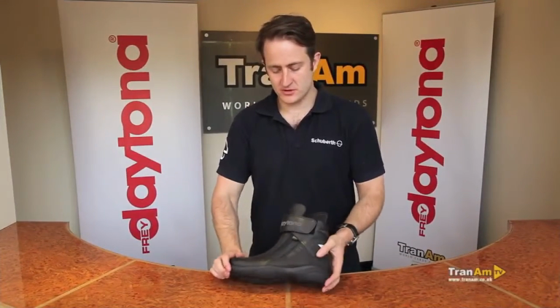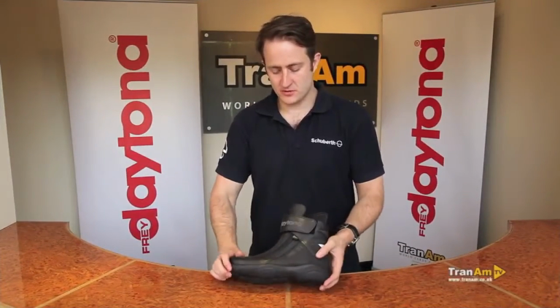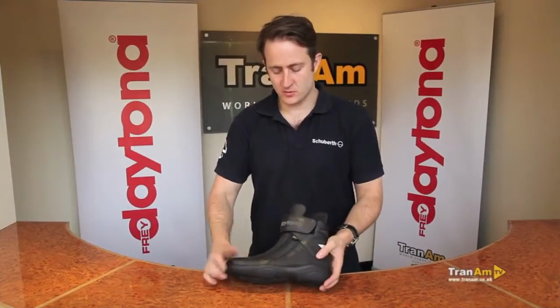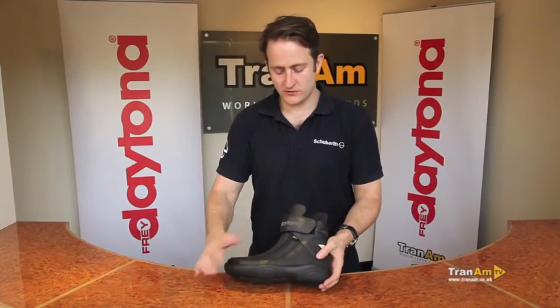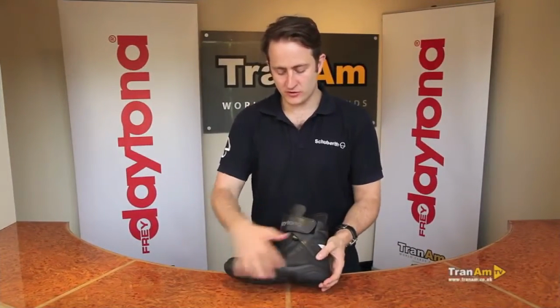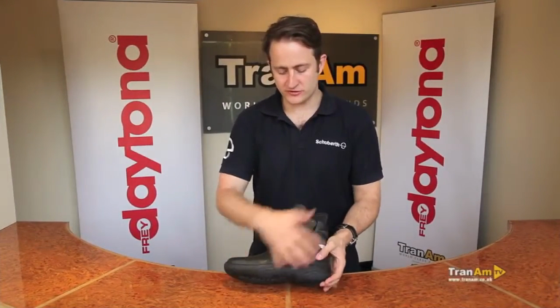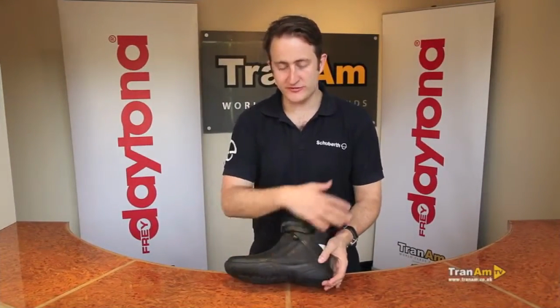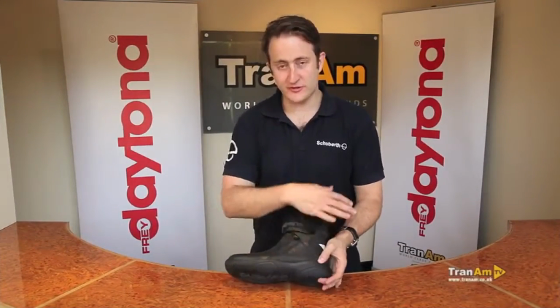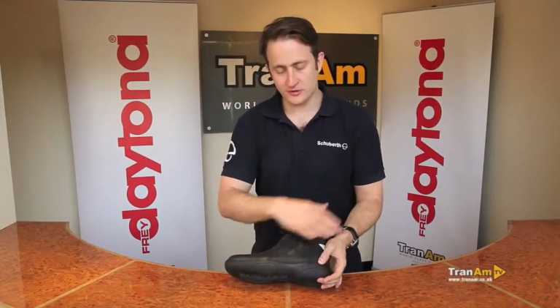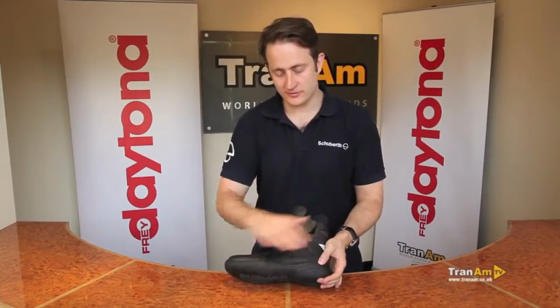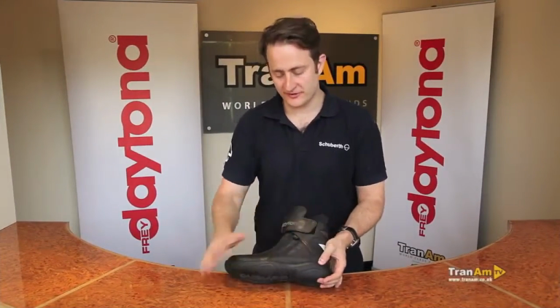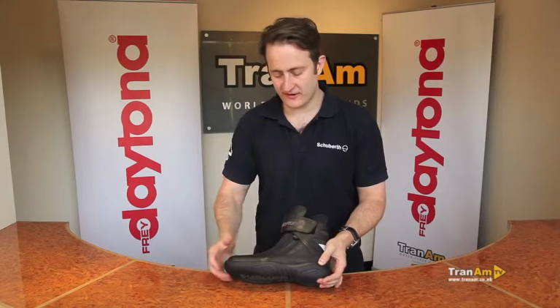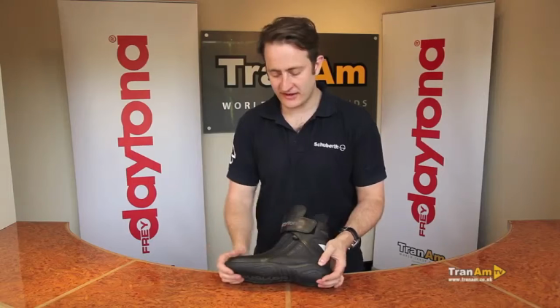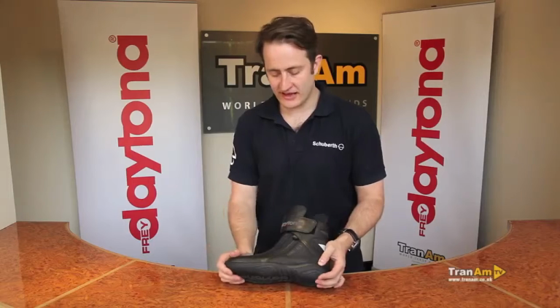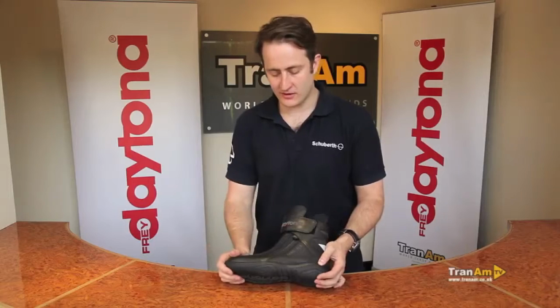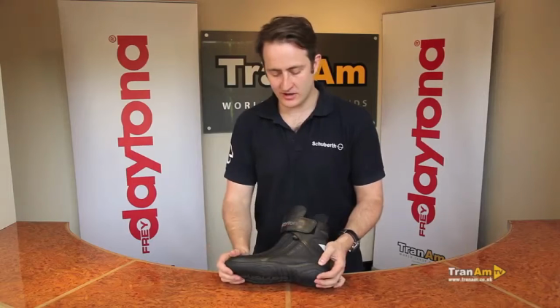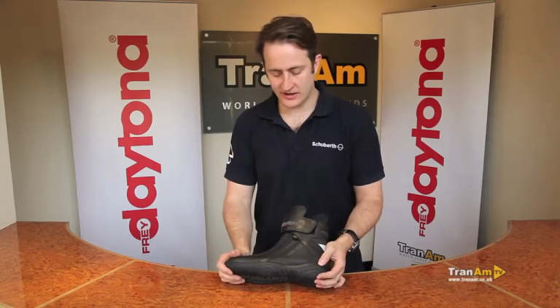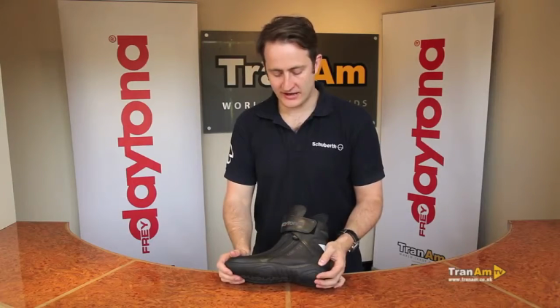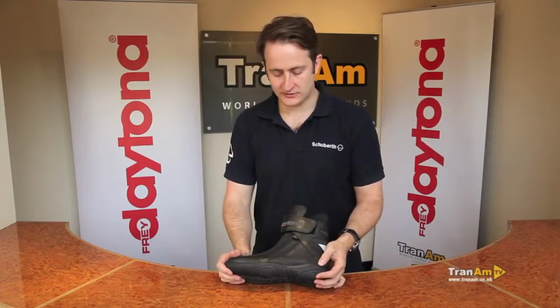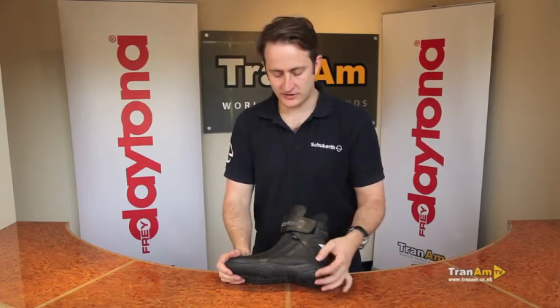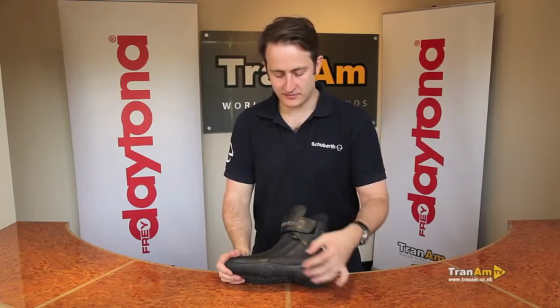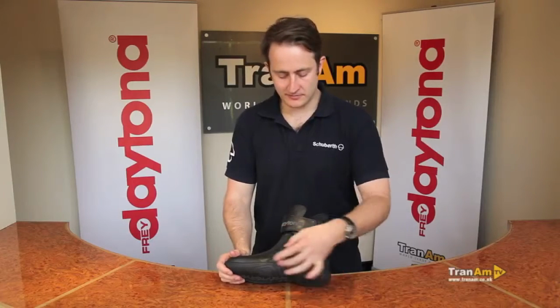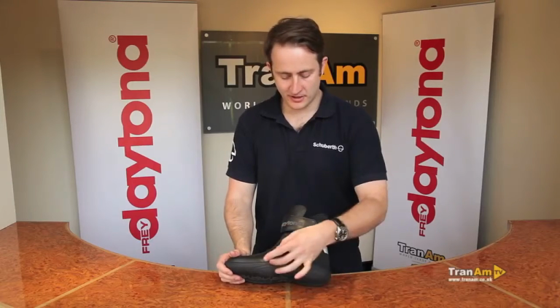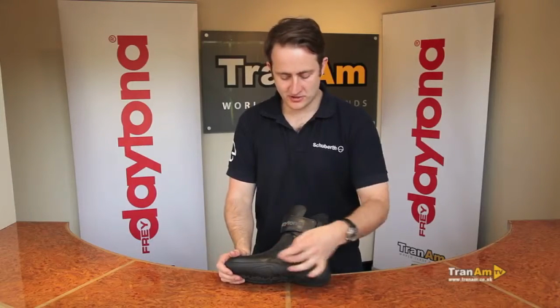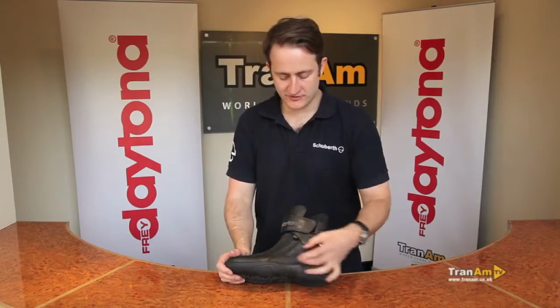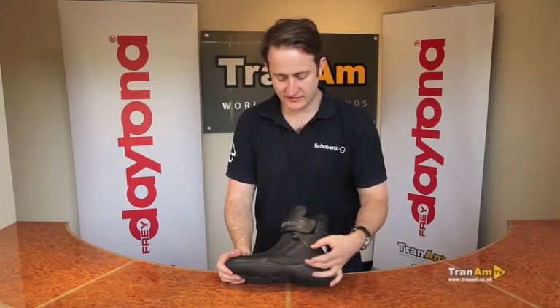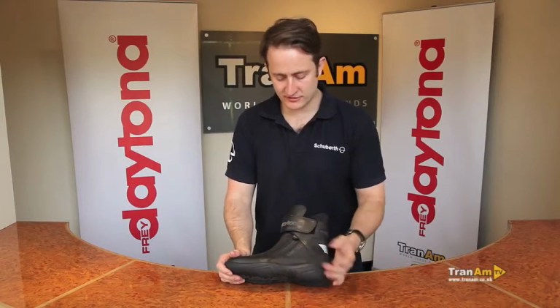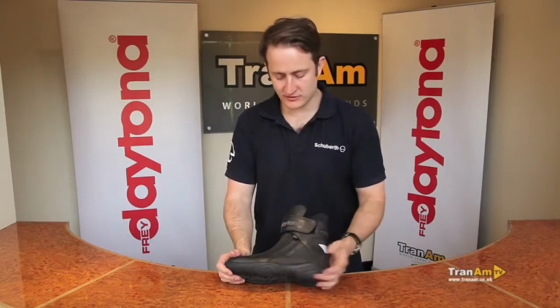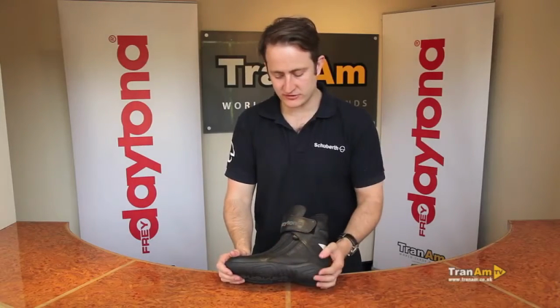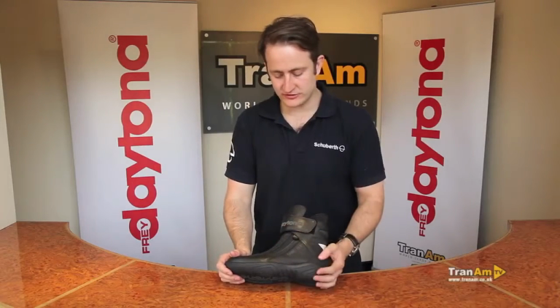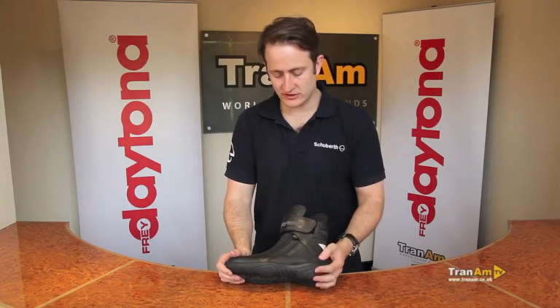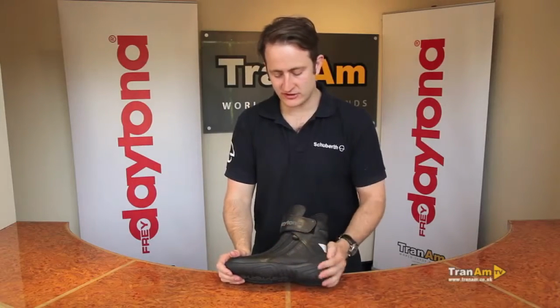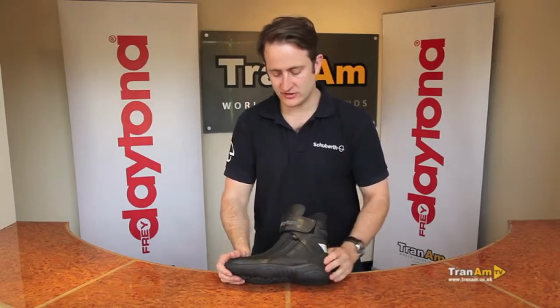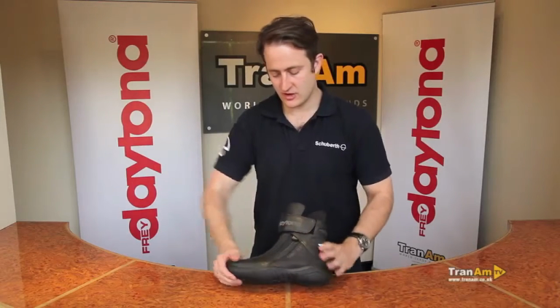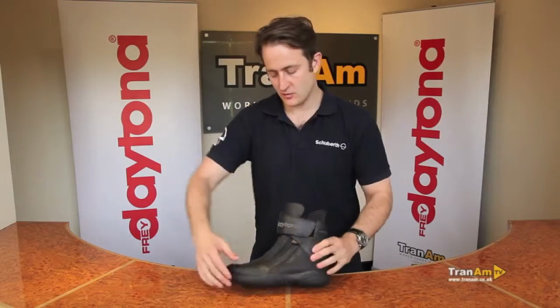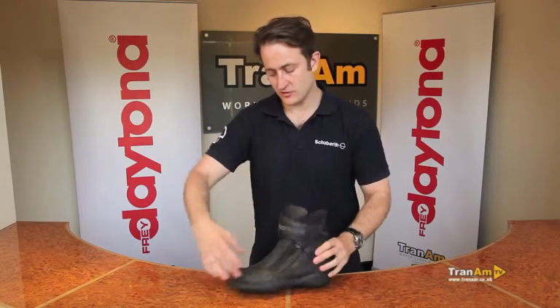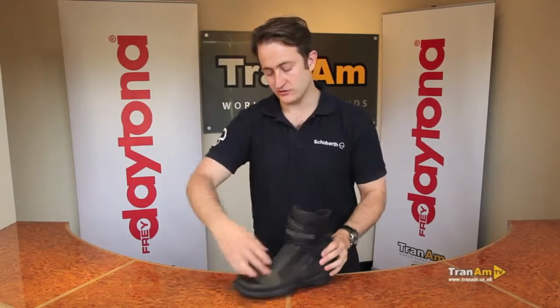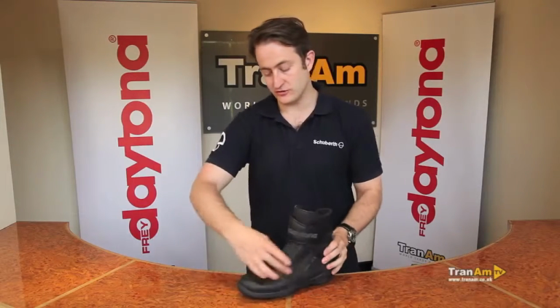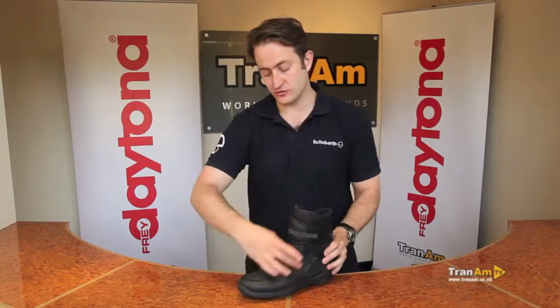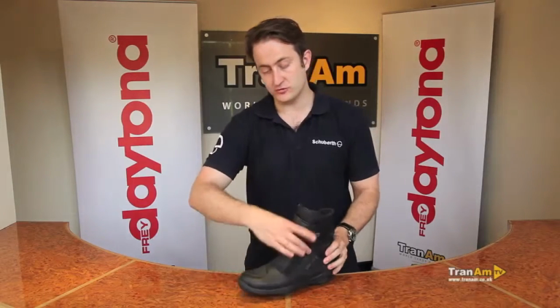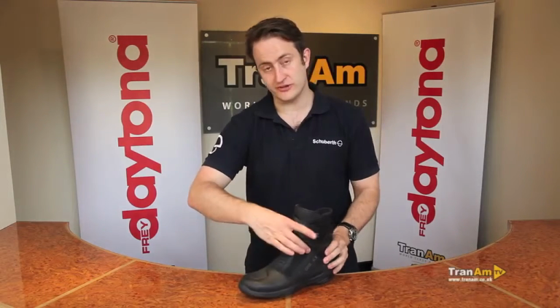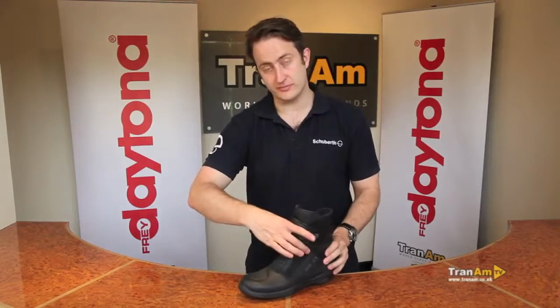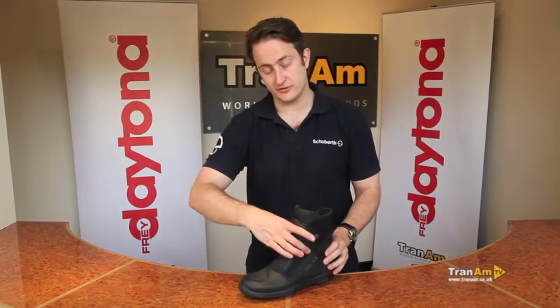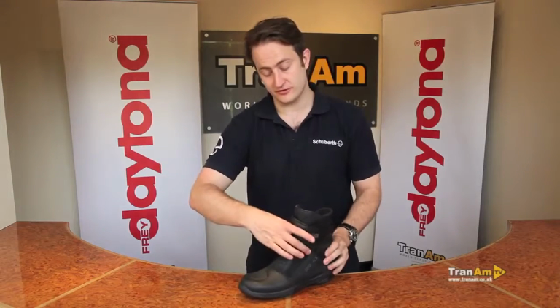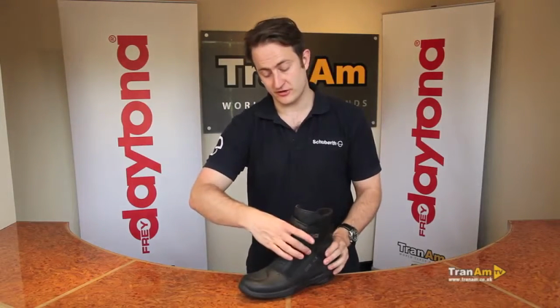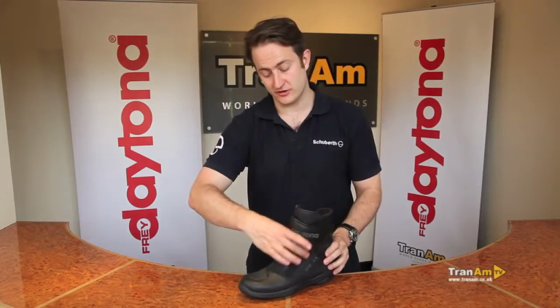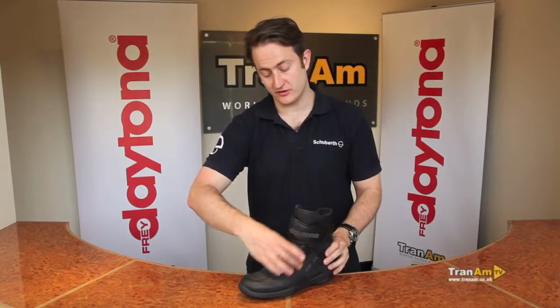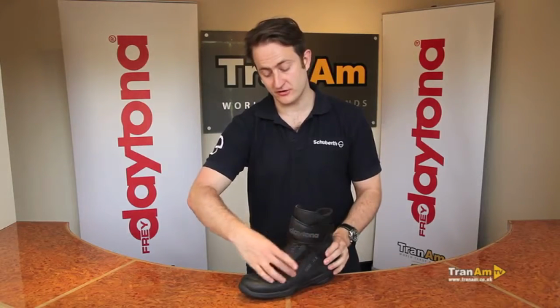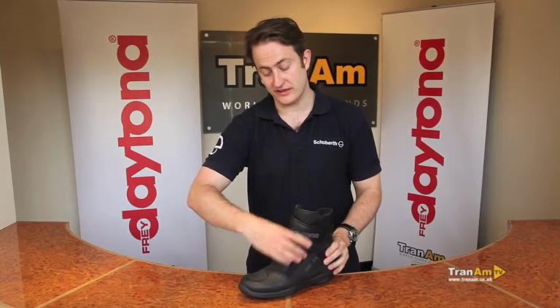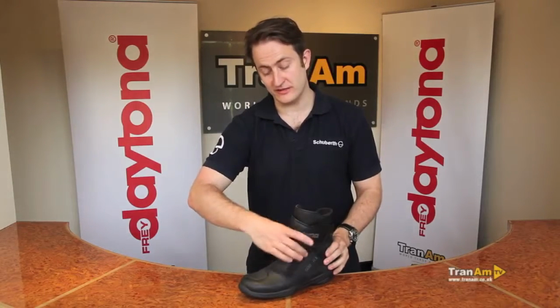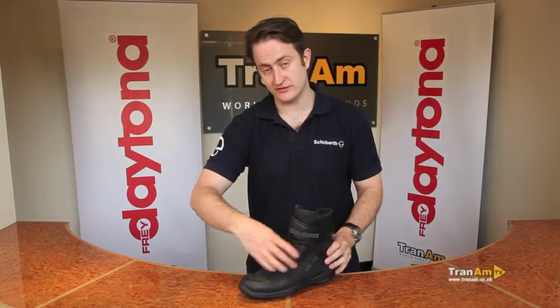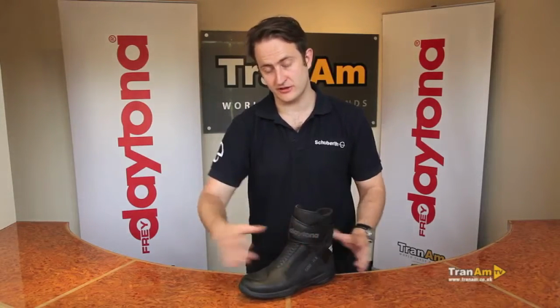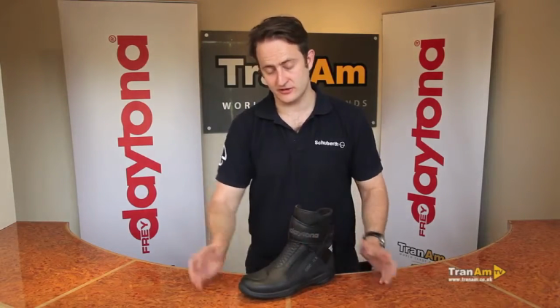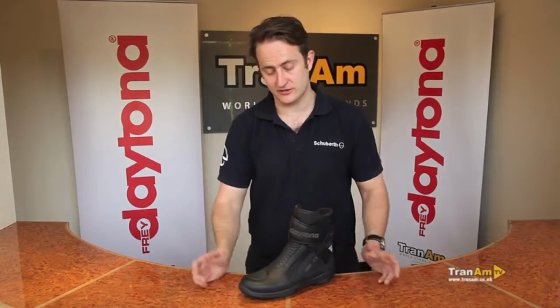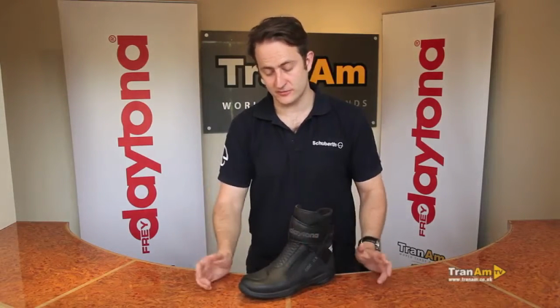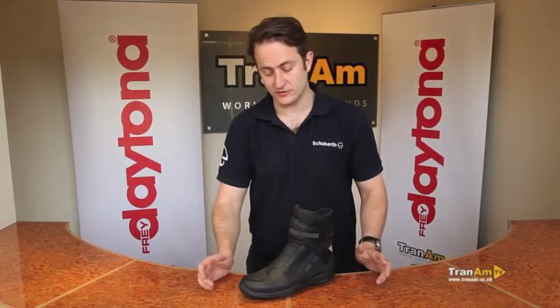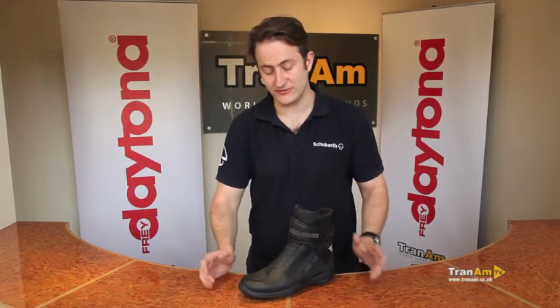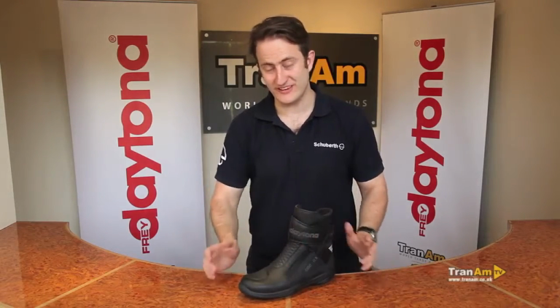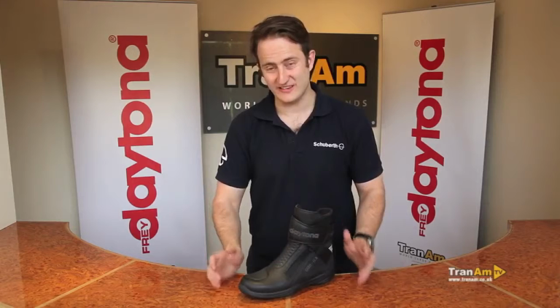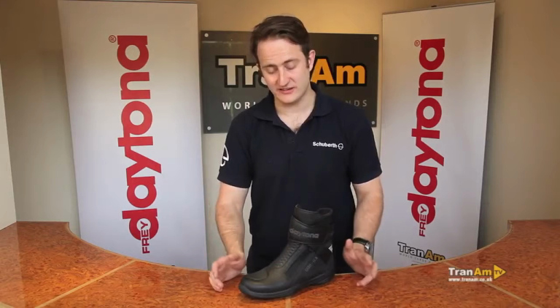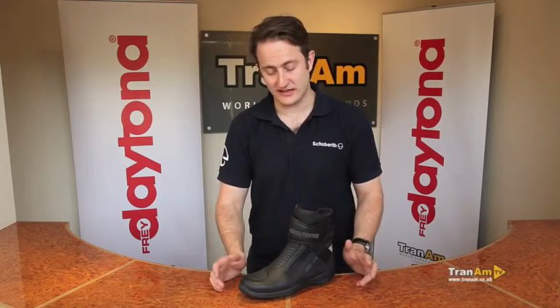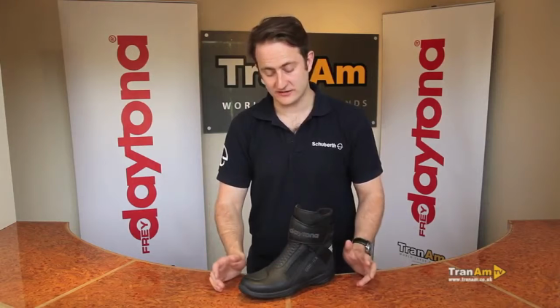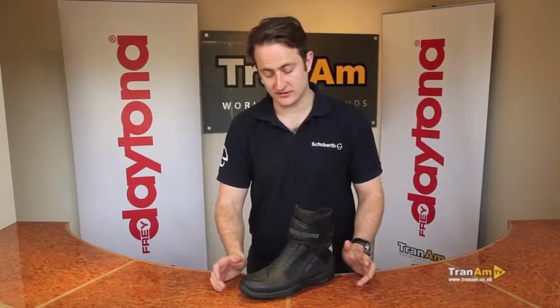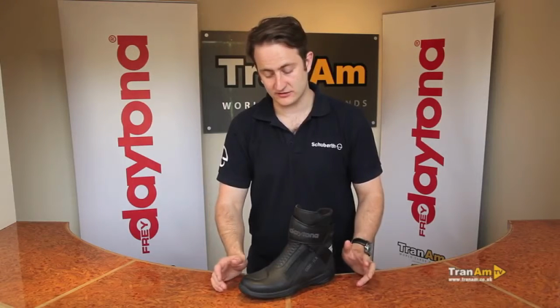What you've got is a full Bavarian cowl hide outer, punch-prevented on the side with a dual zip on either side of the boot for easy access.